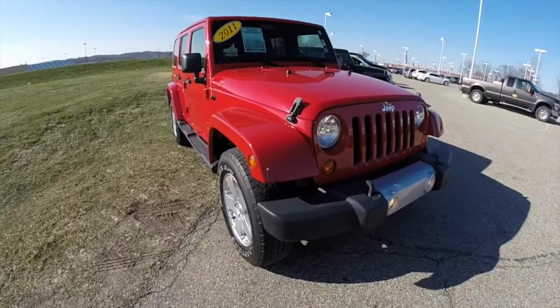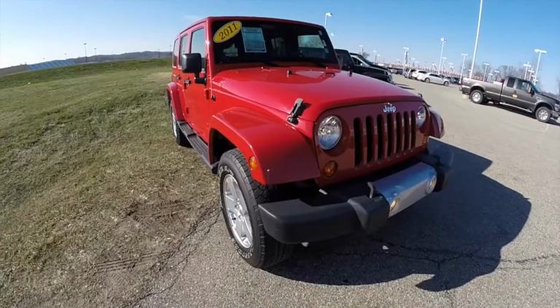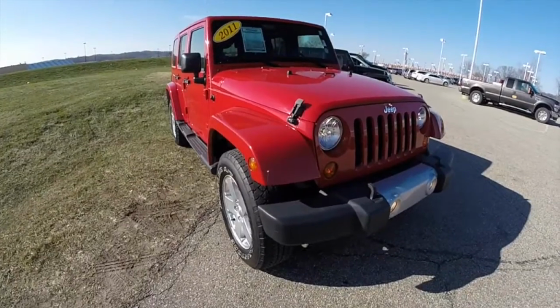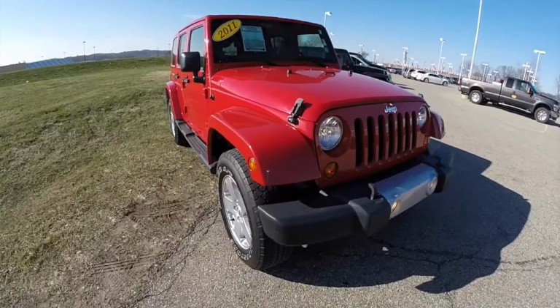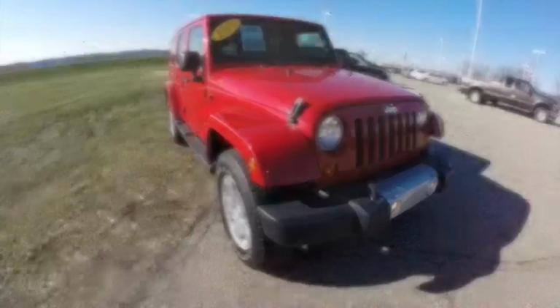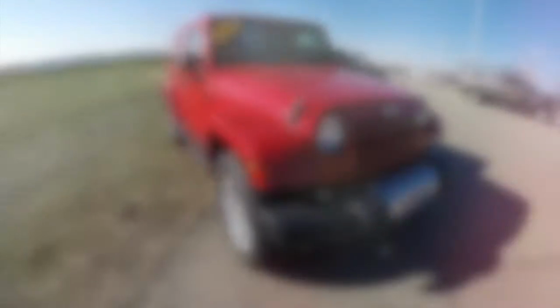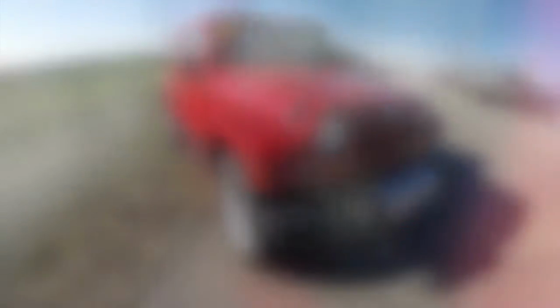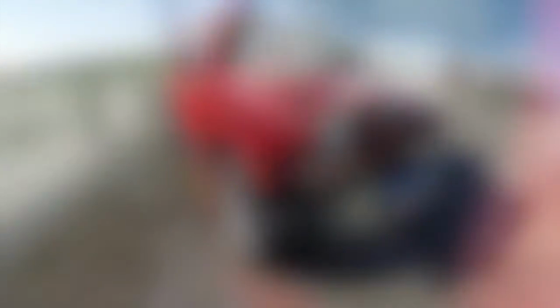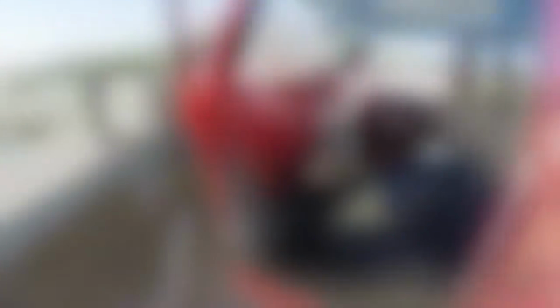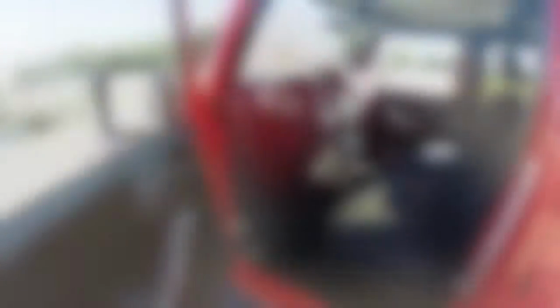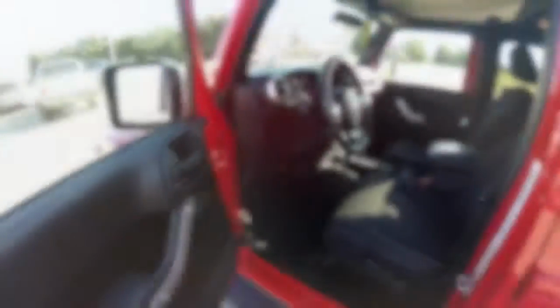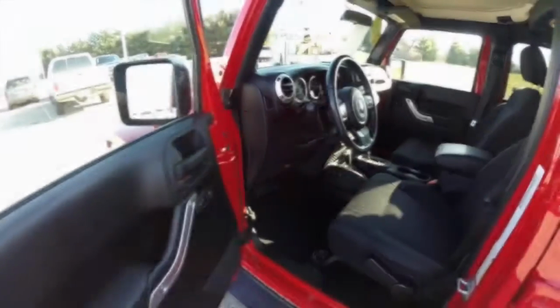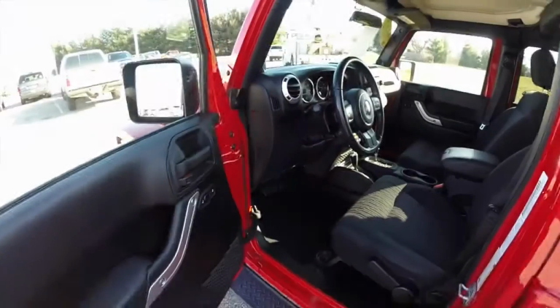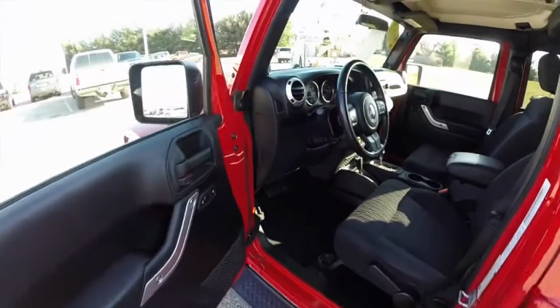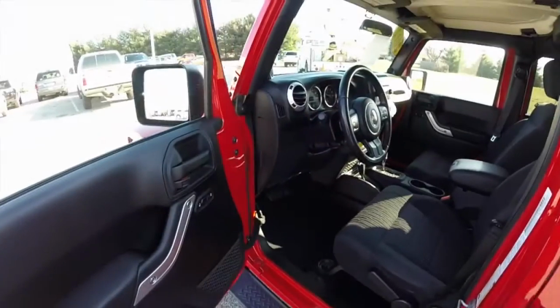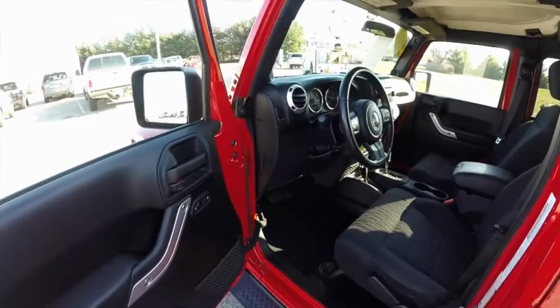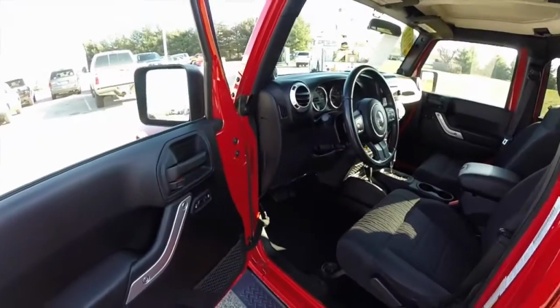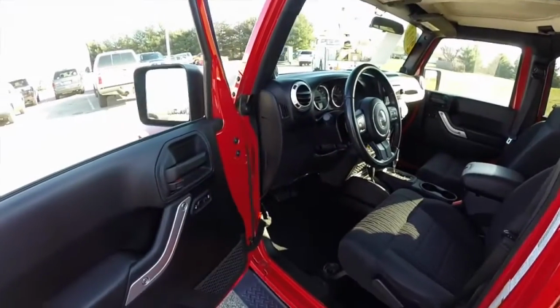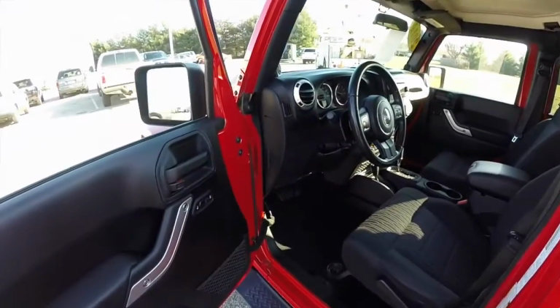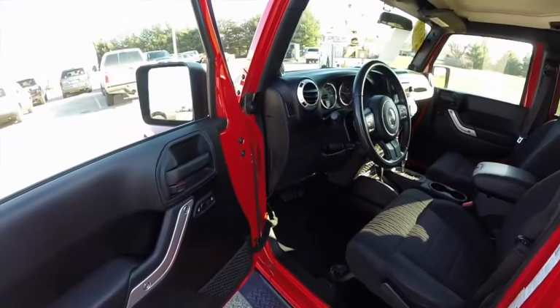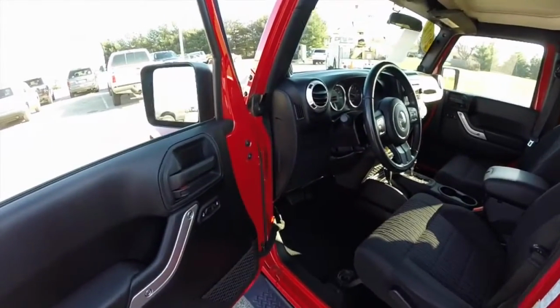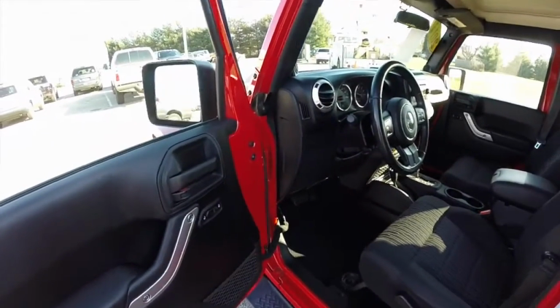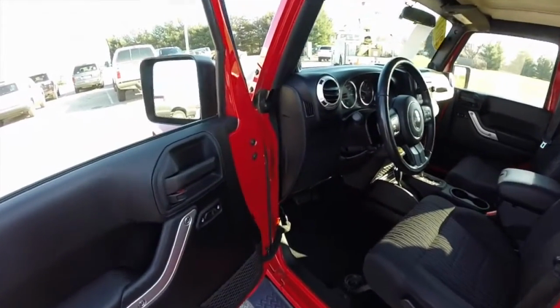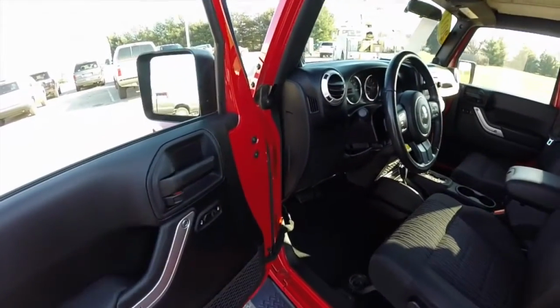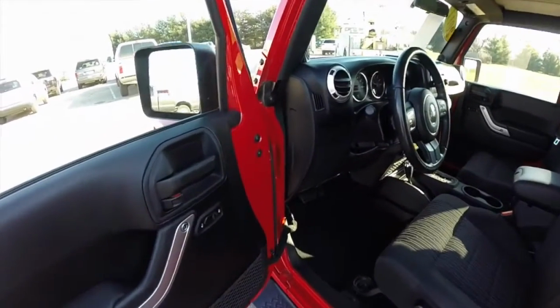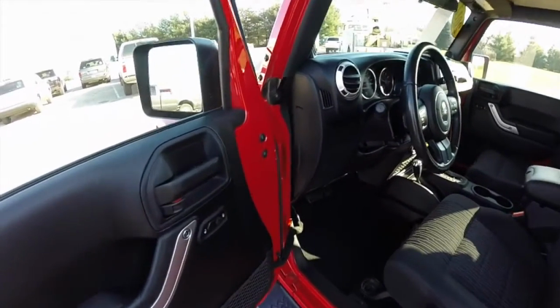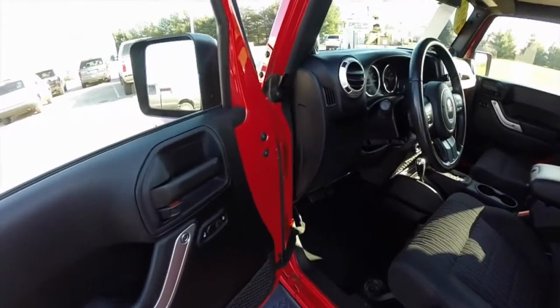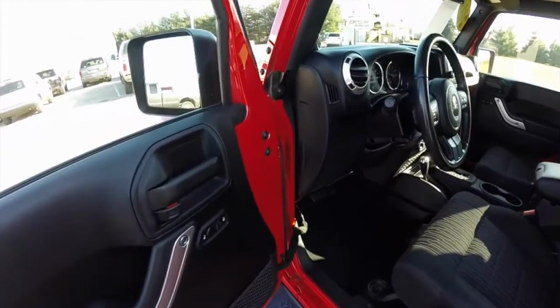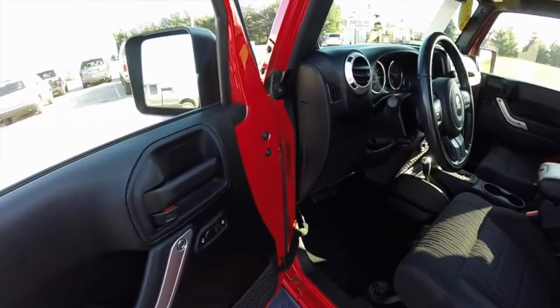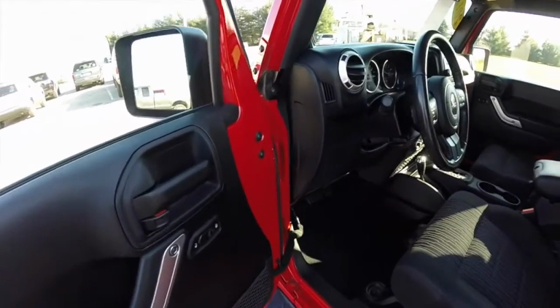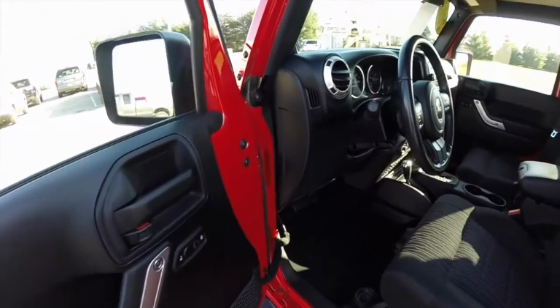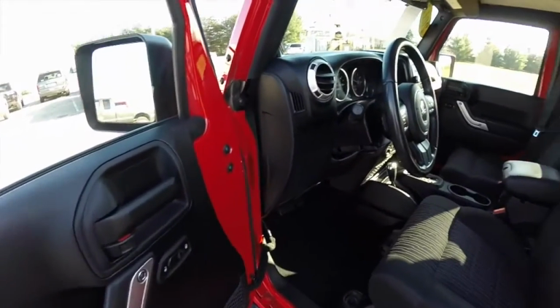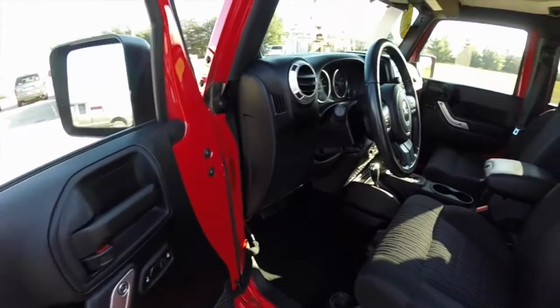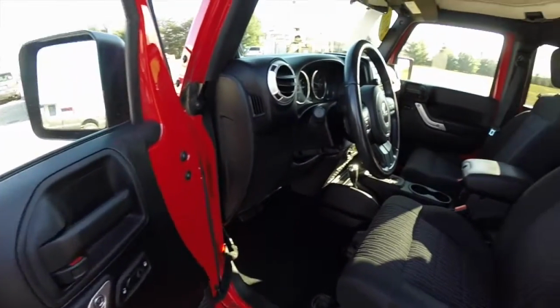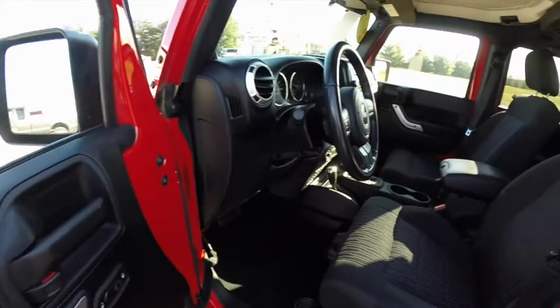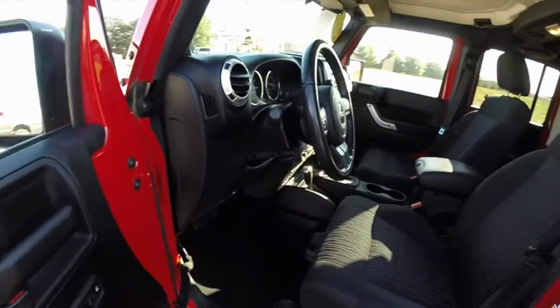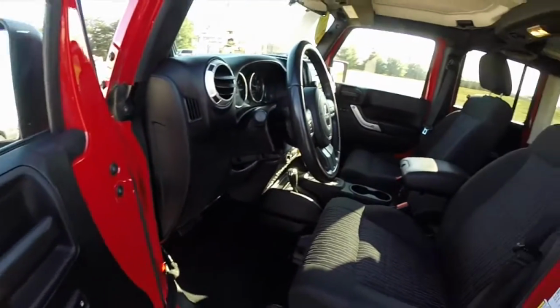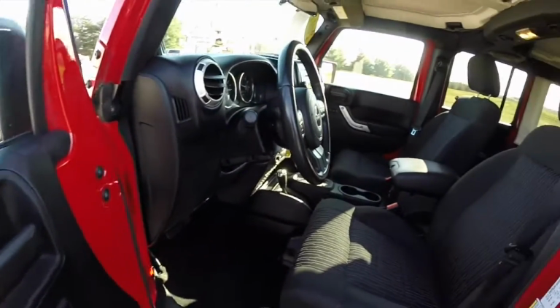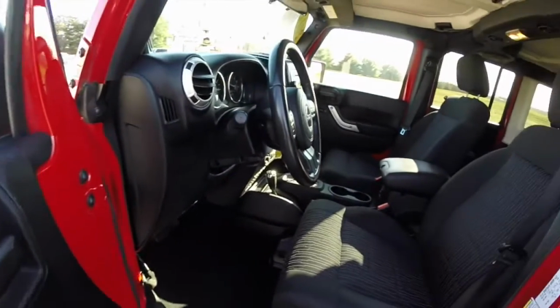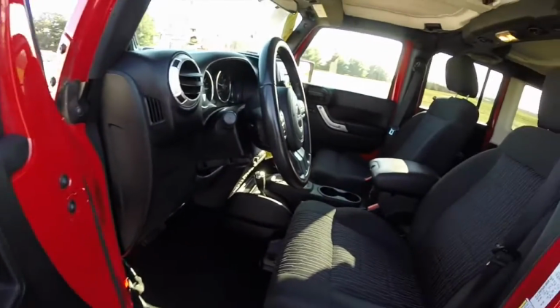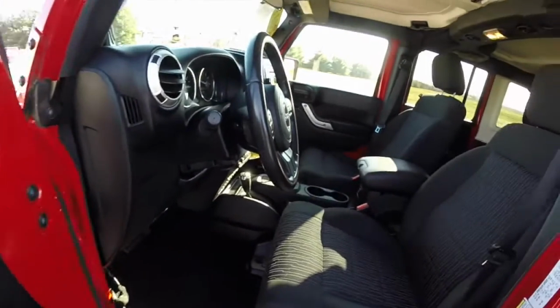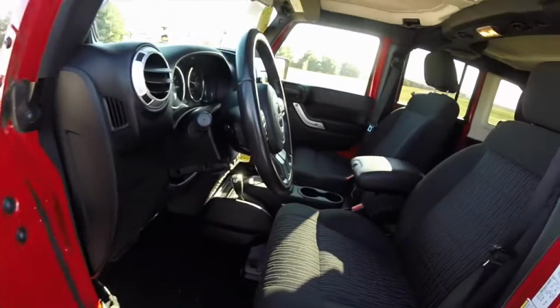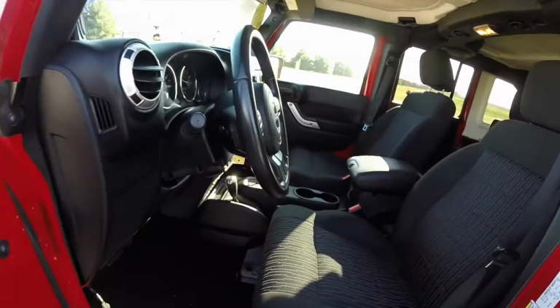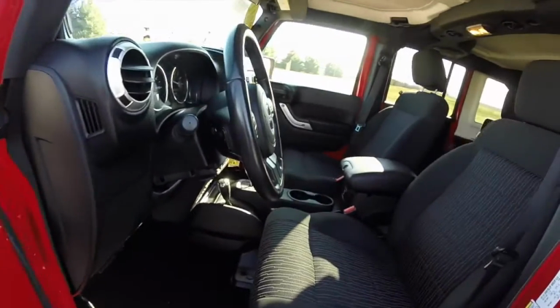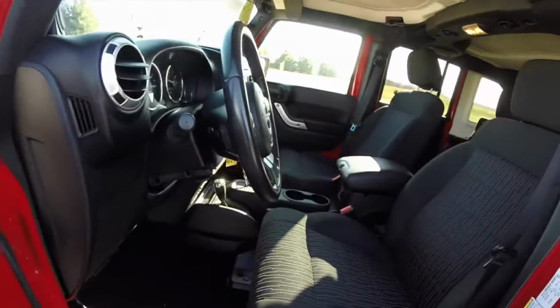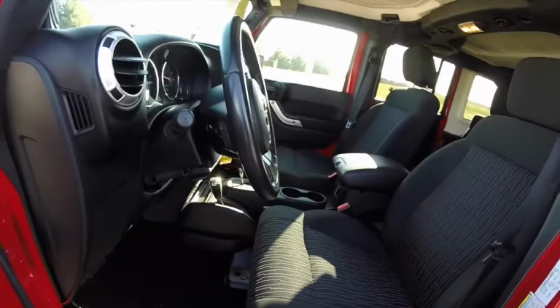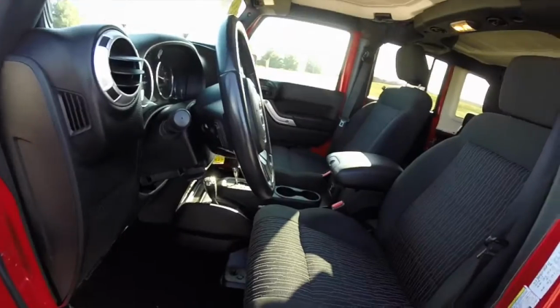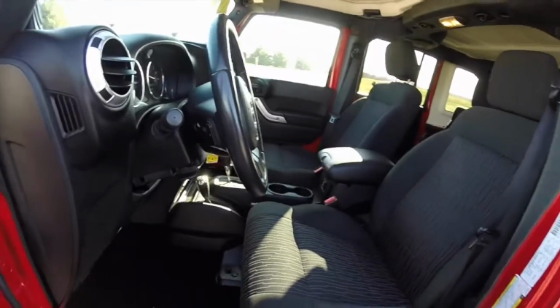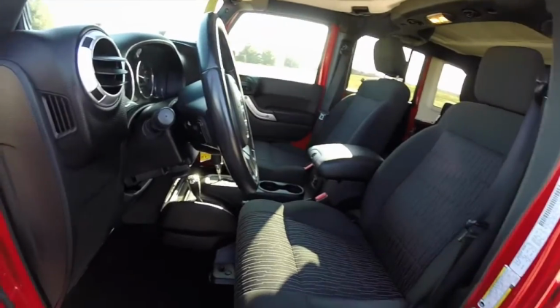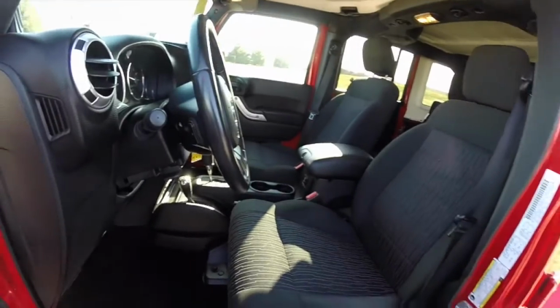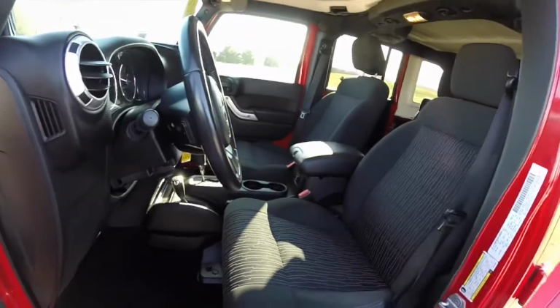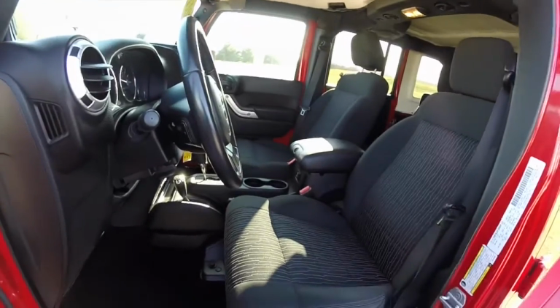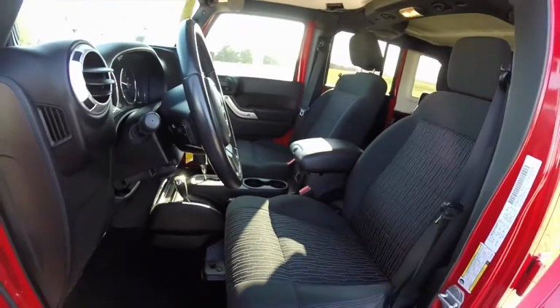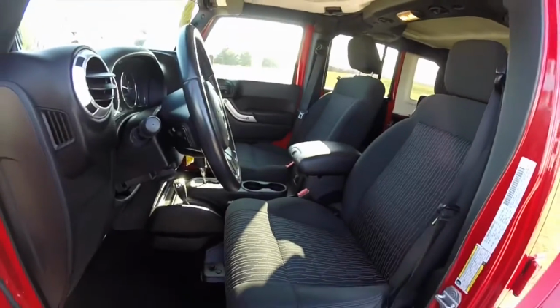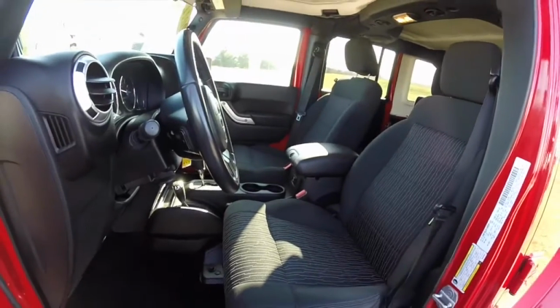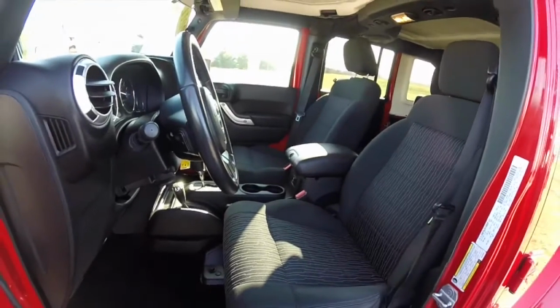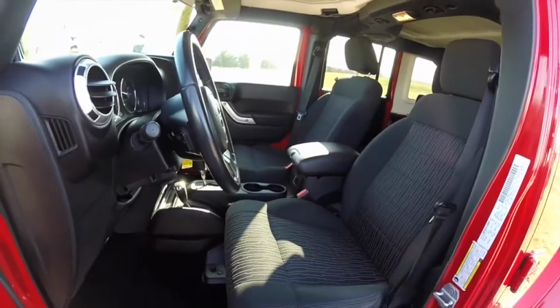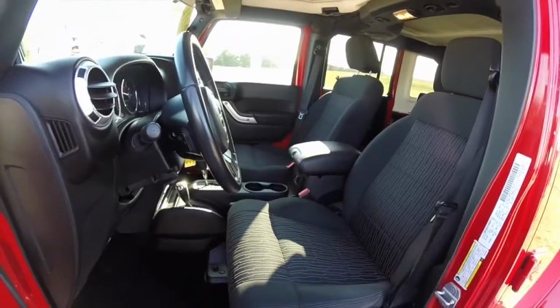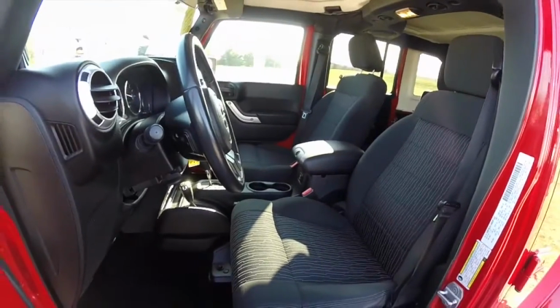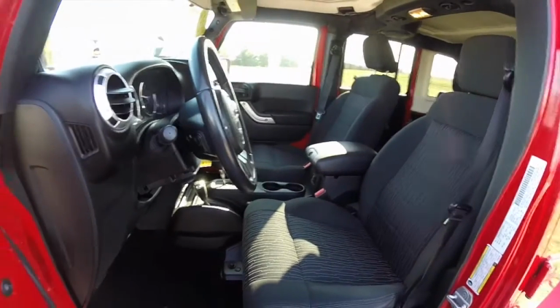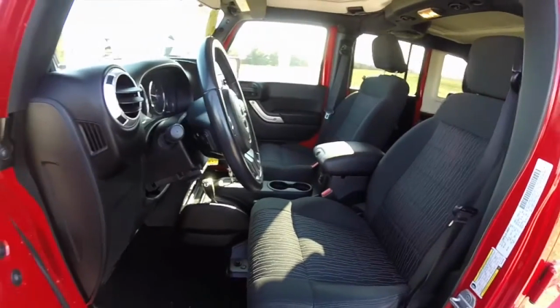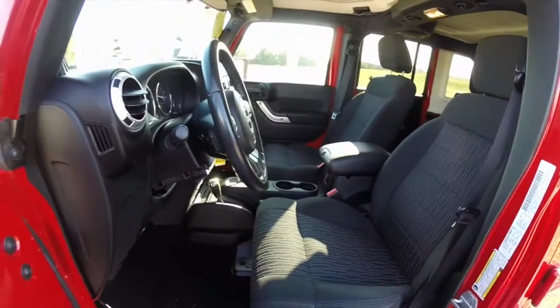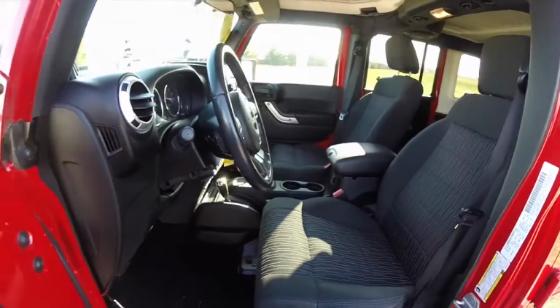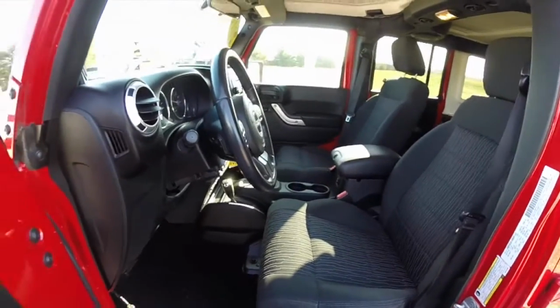Let's take a look at the interior. Inside we have power heated mirrors, windows, and door locks. We also have a leather-wrapped steering wheel with audio controls.